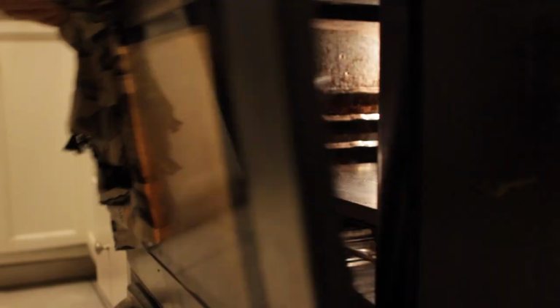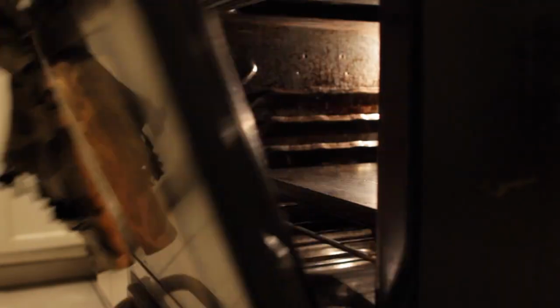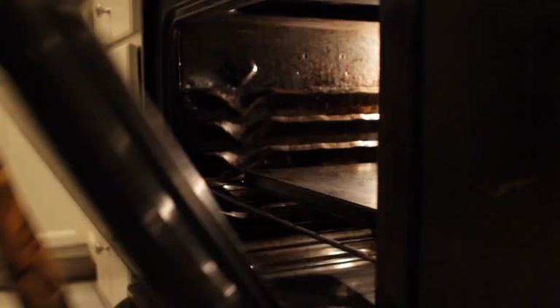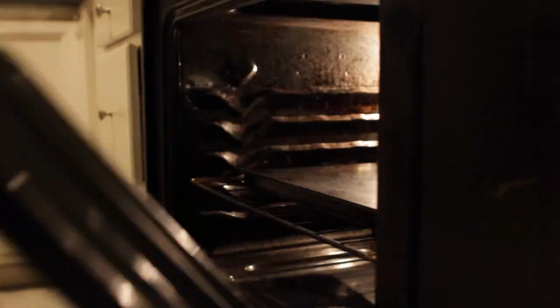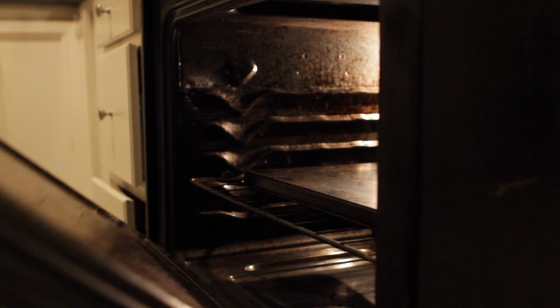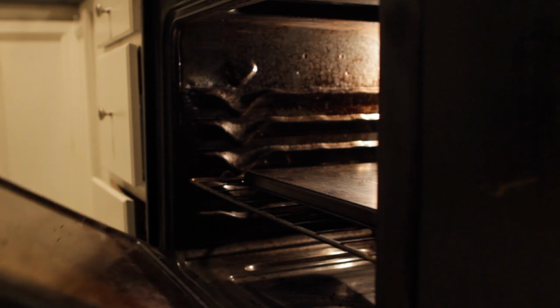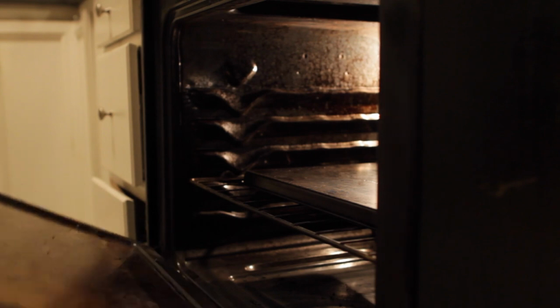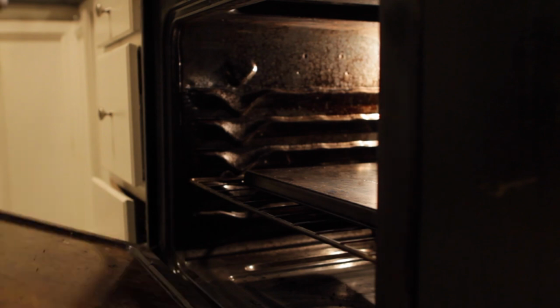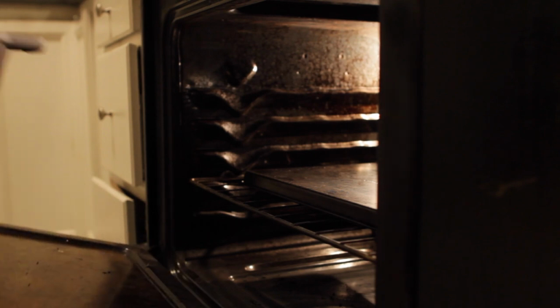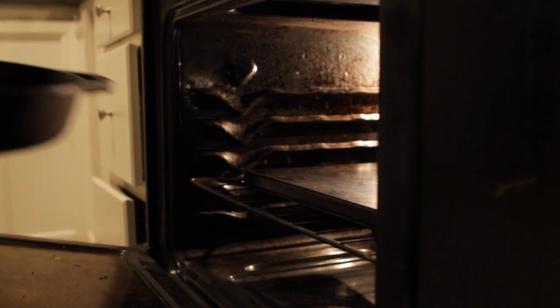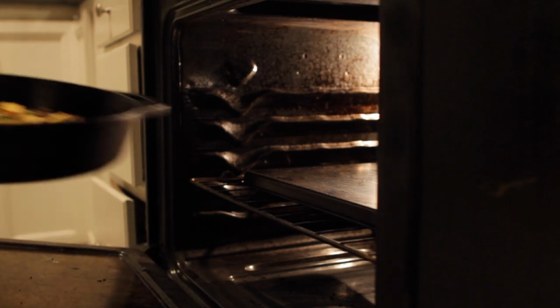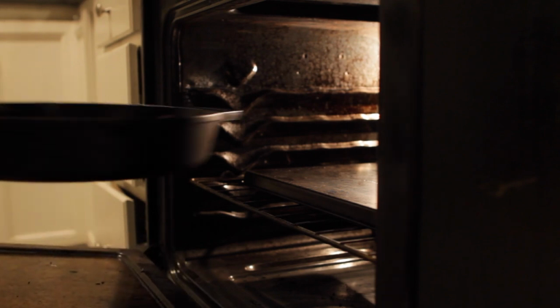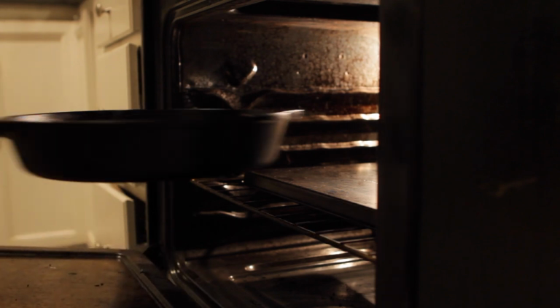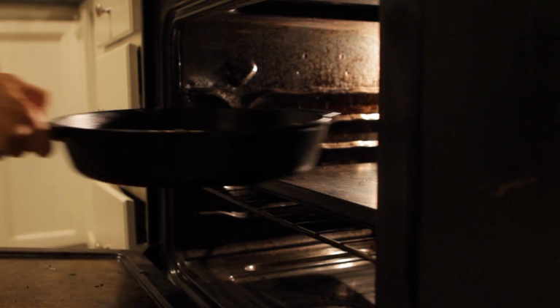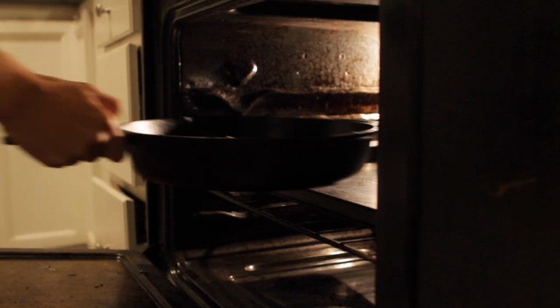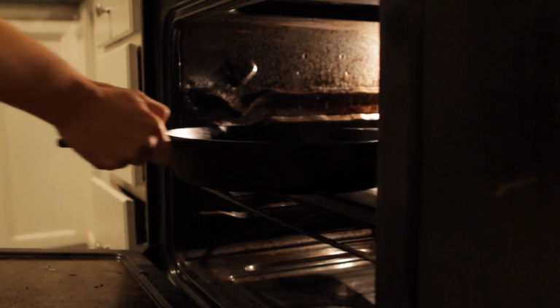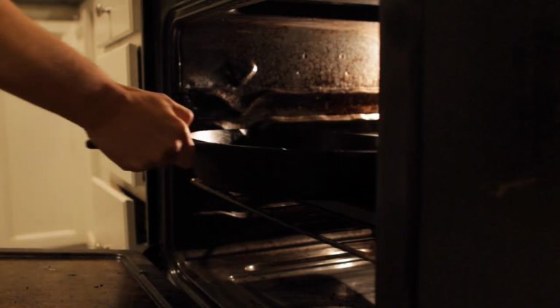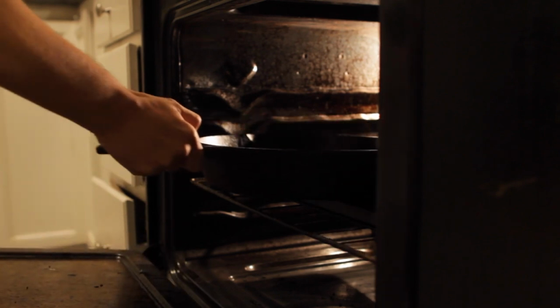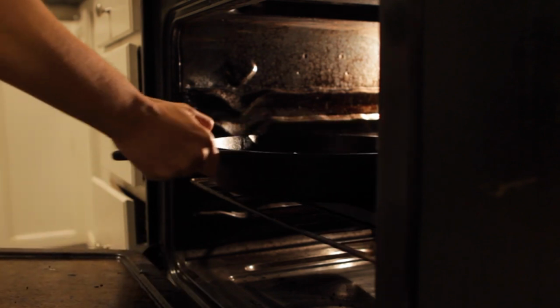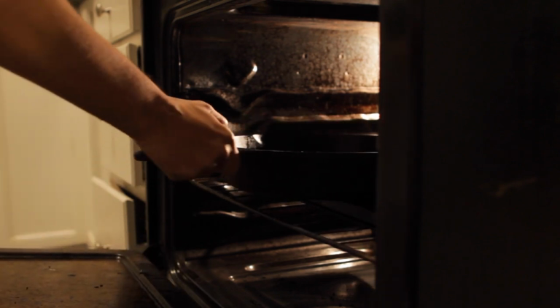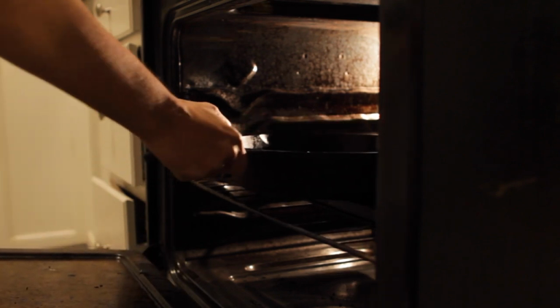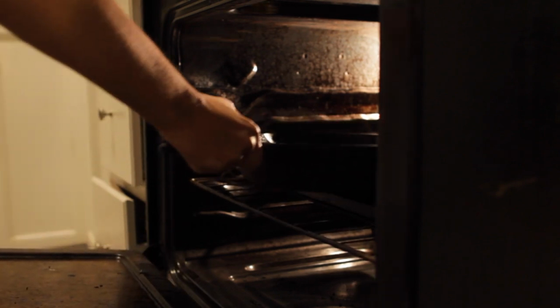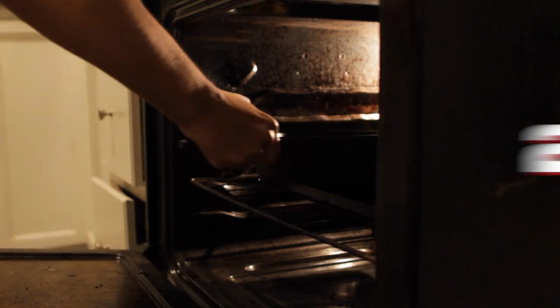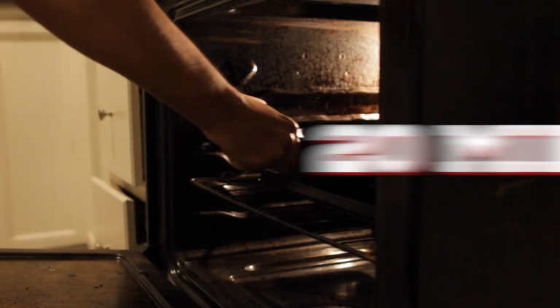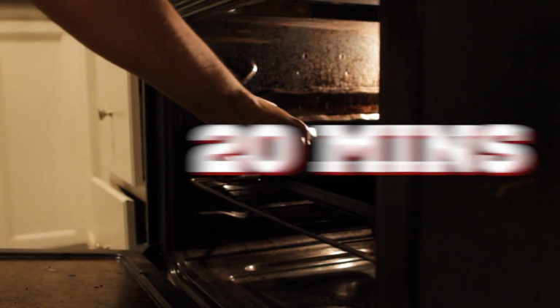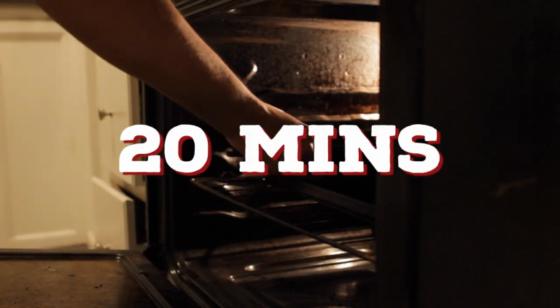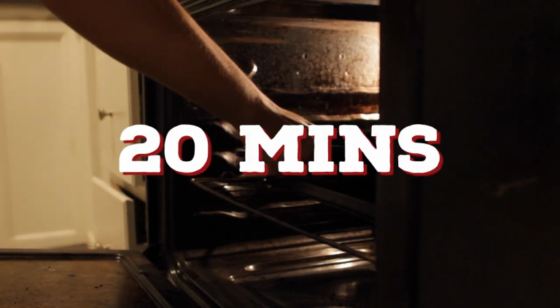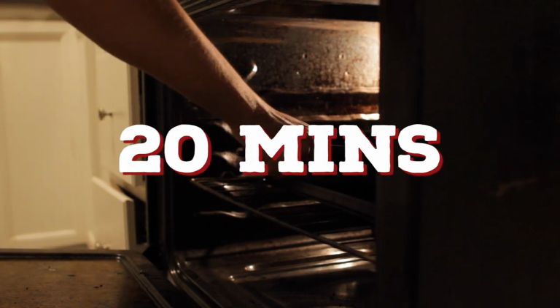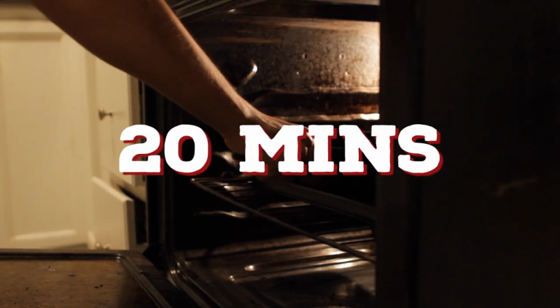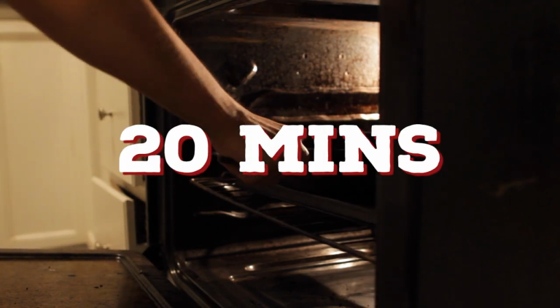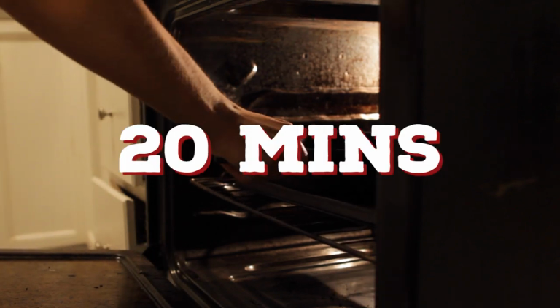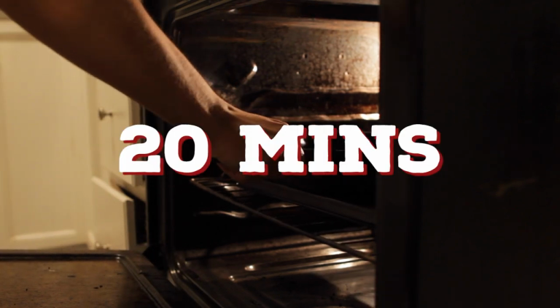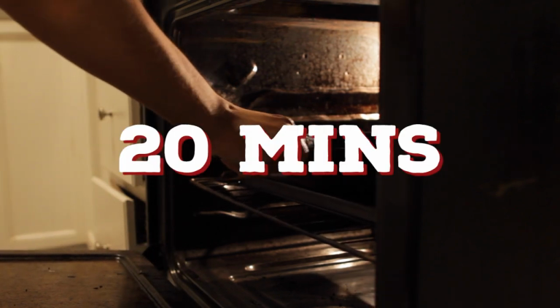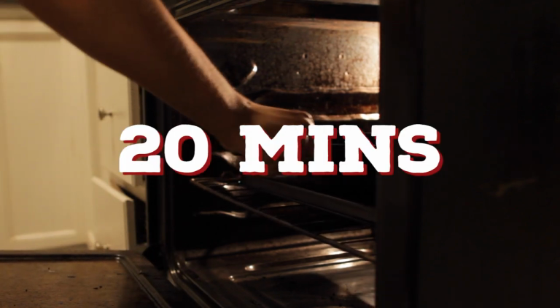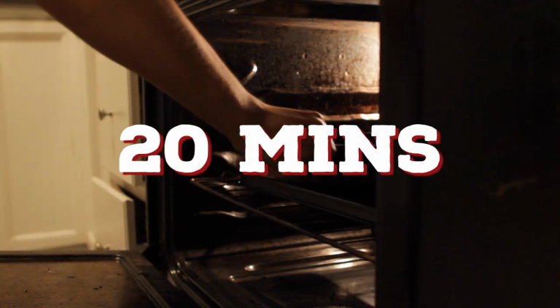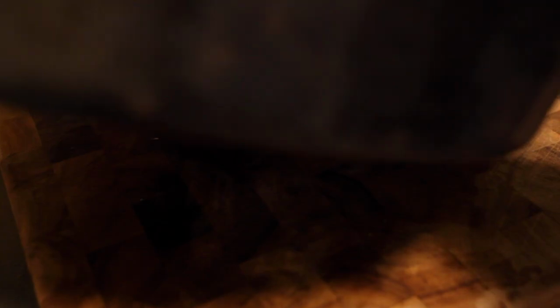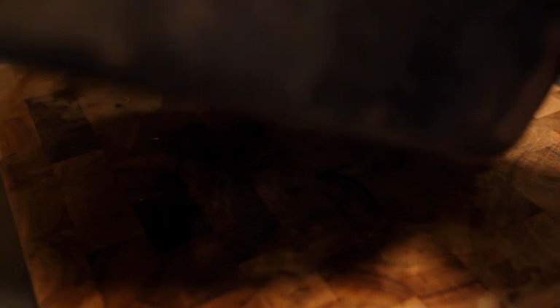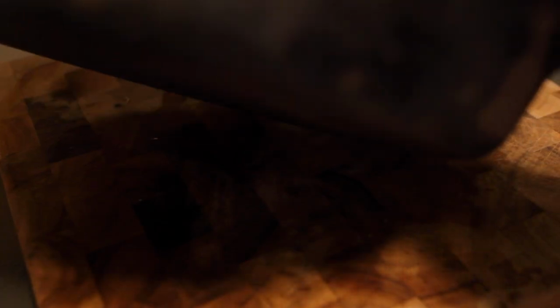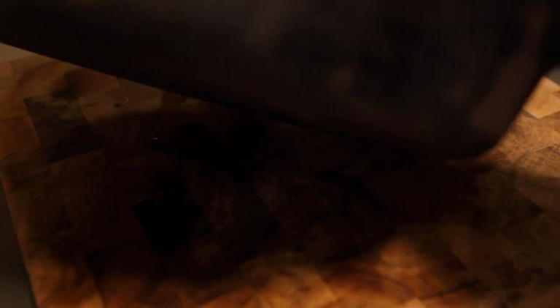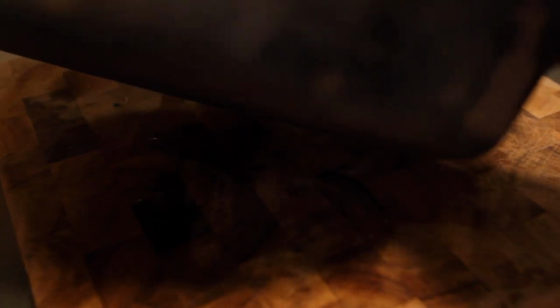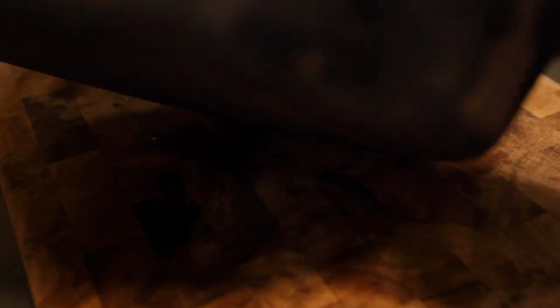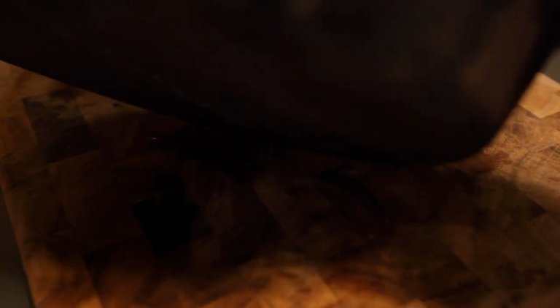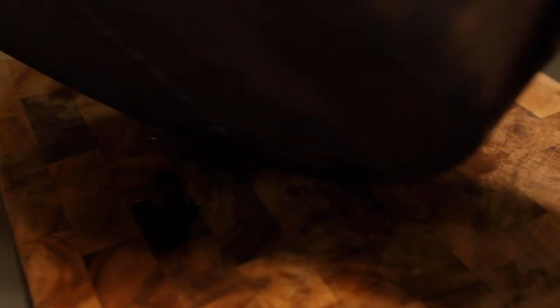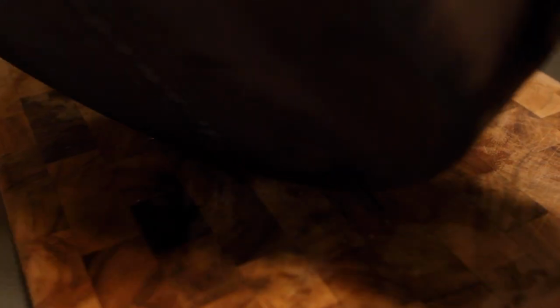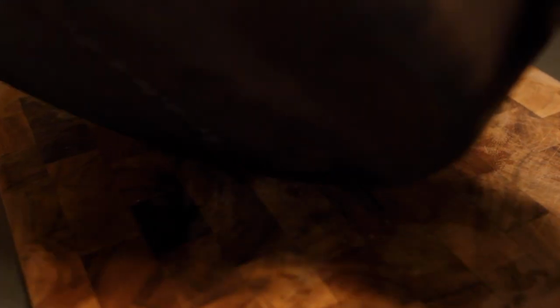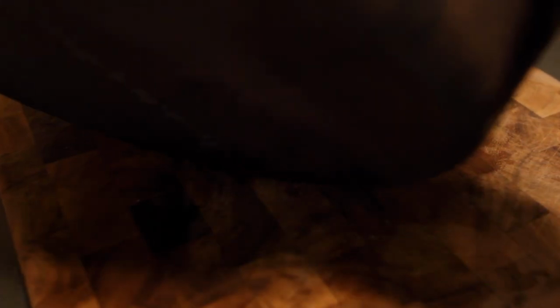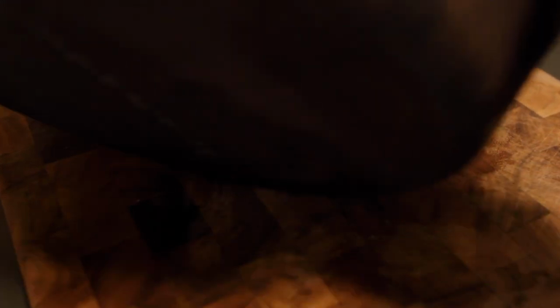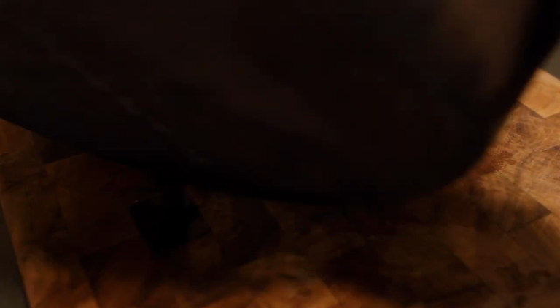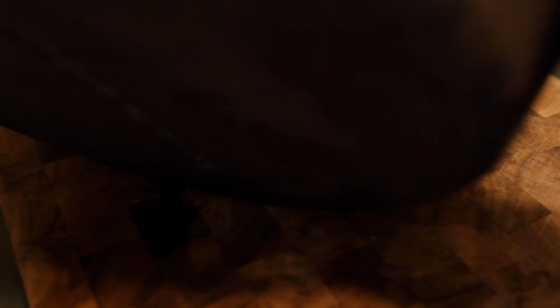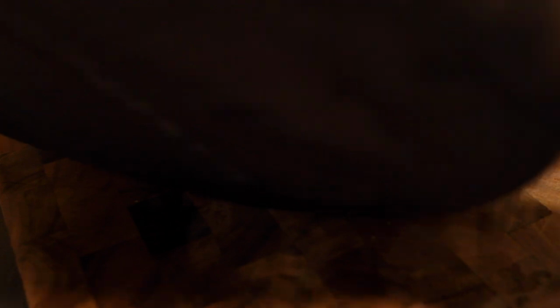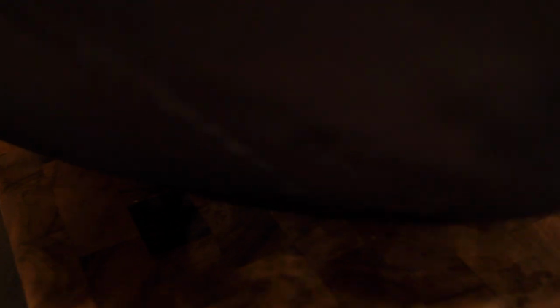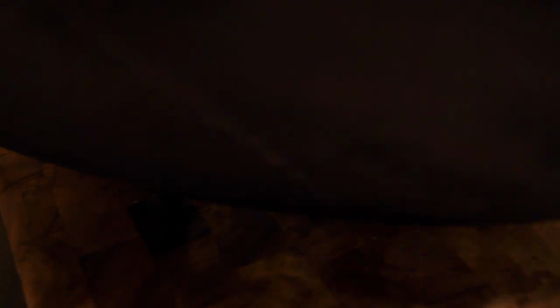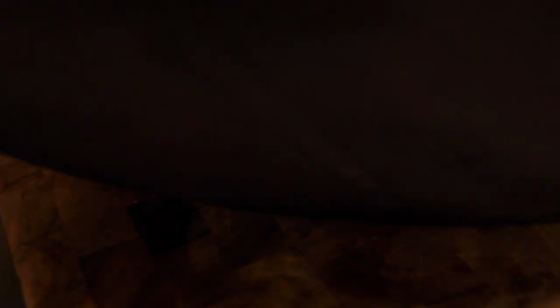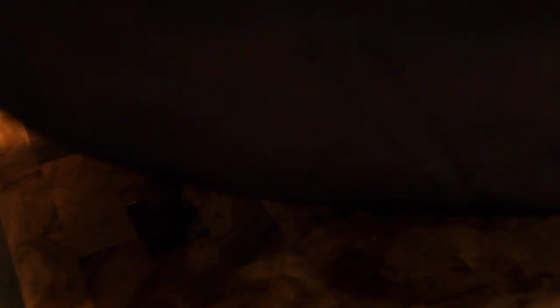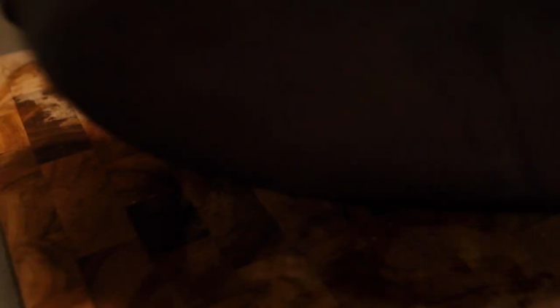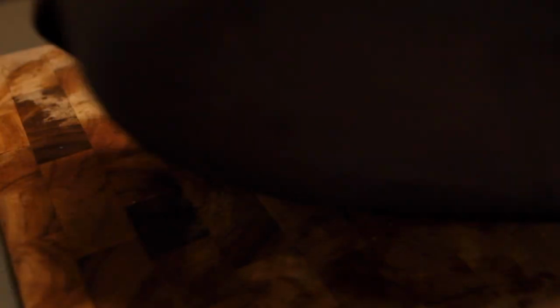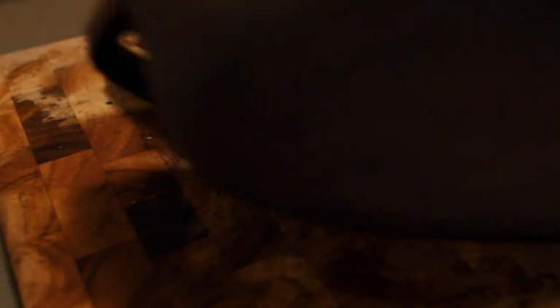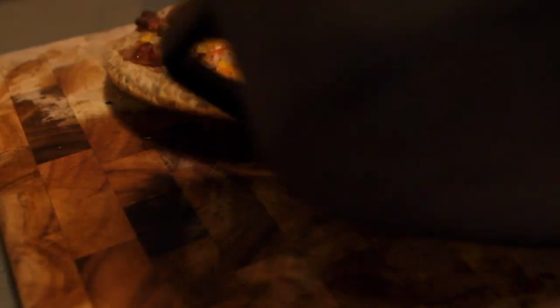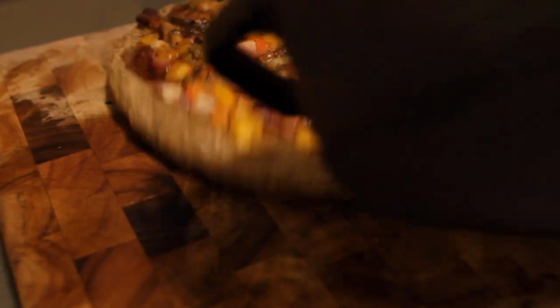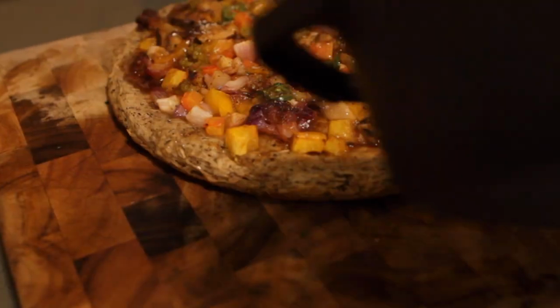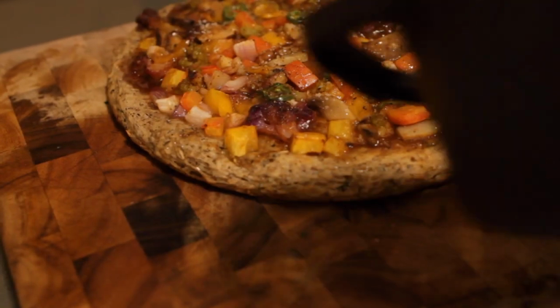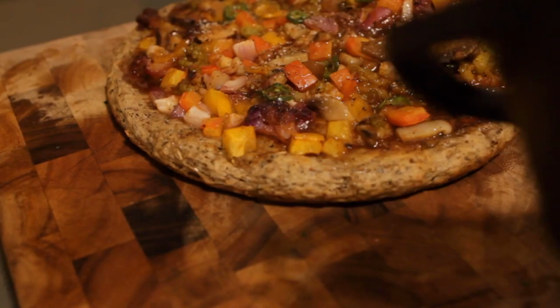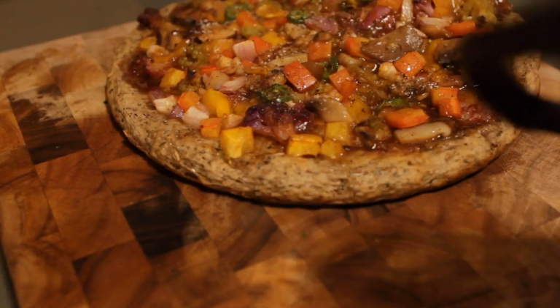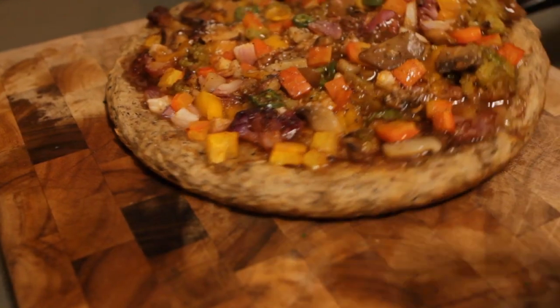Now just toss it in the oven and set the timer for 20 minutes. And finally after 20 long minutes, your delicious pizza is ready.